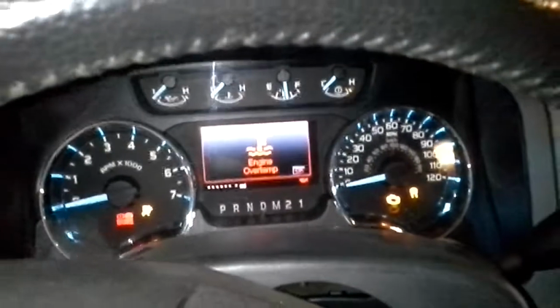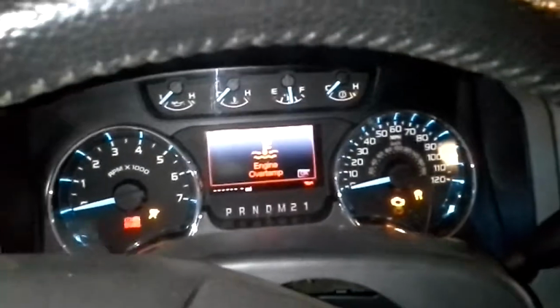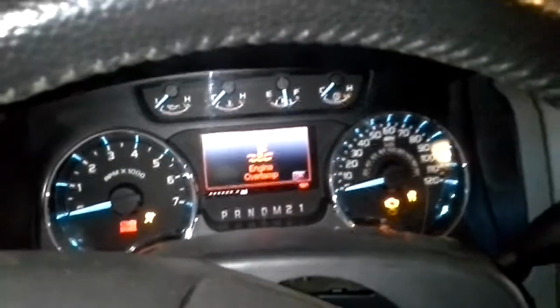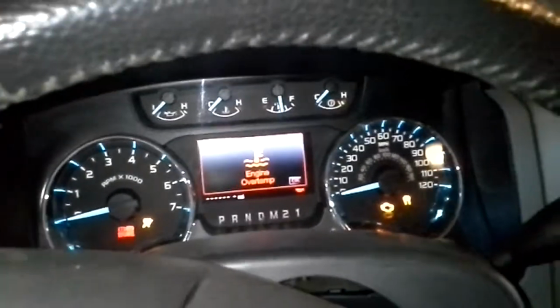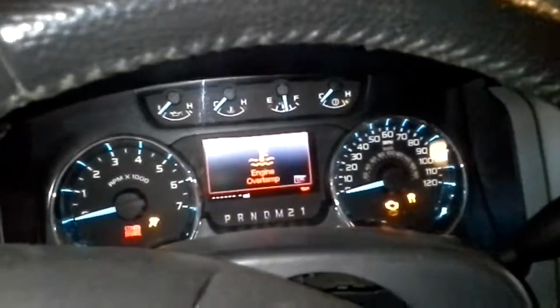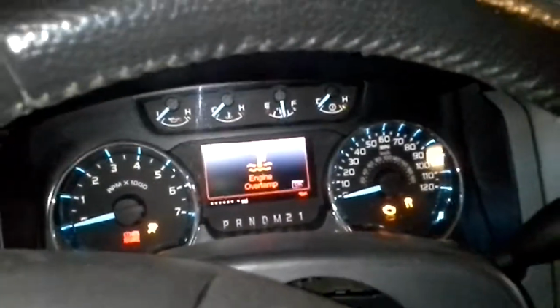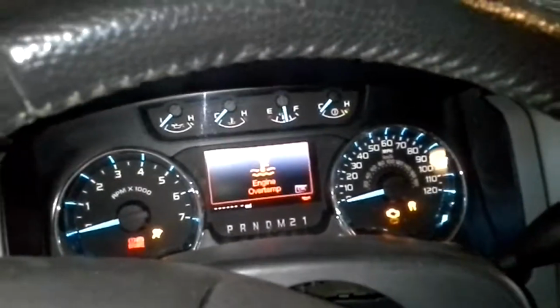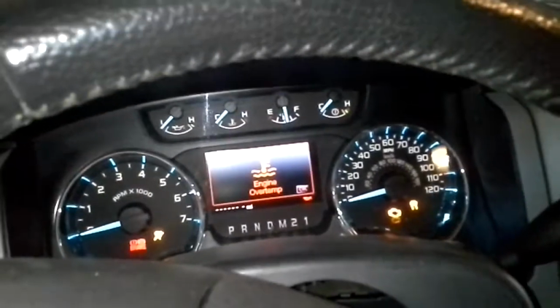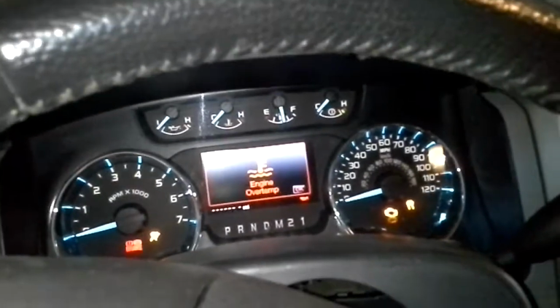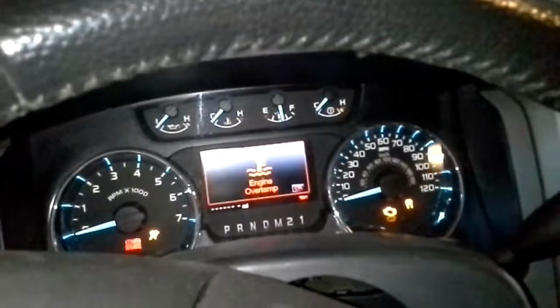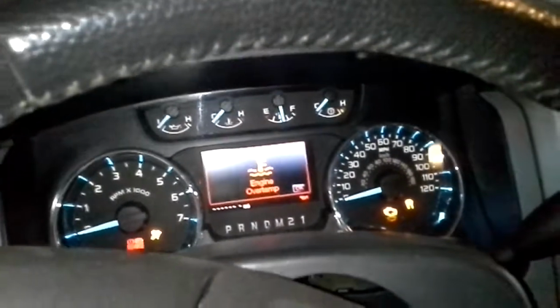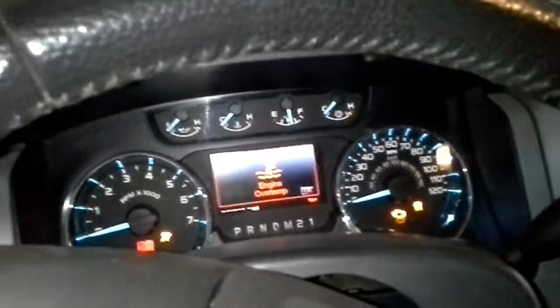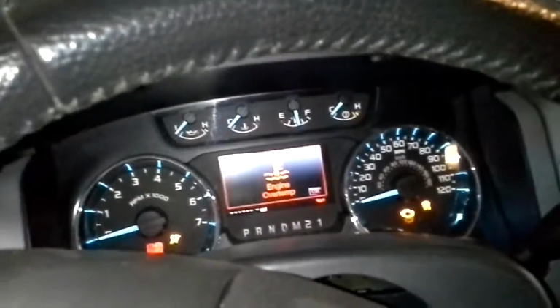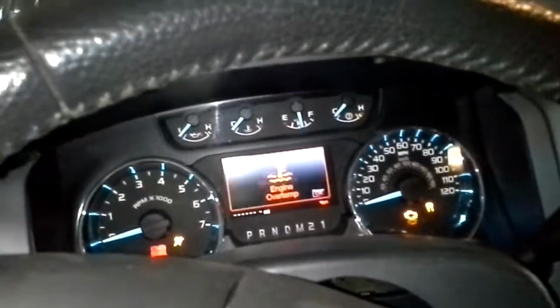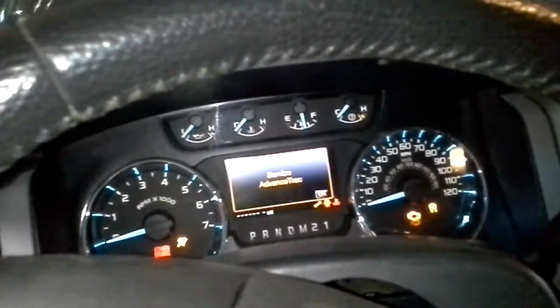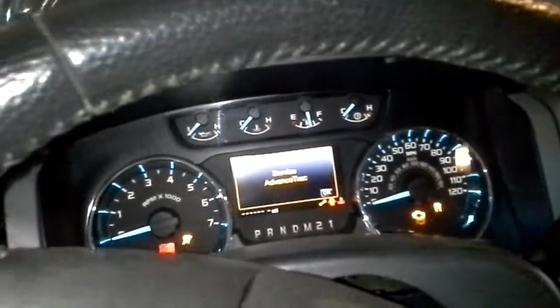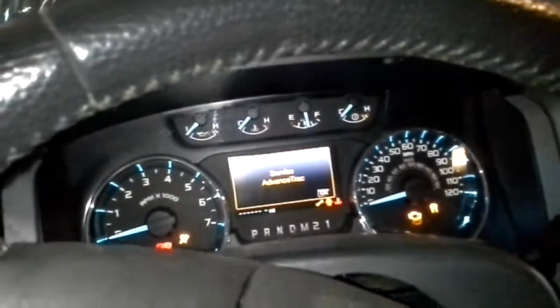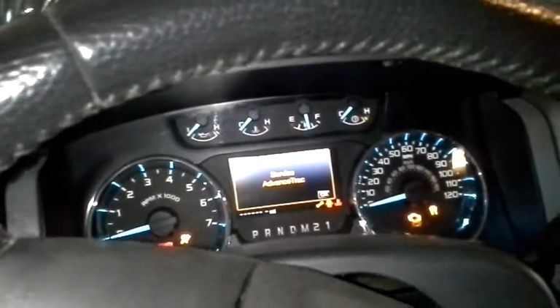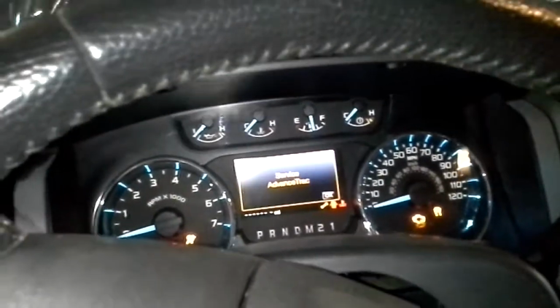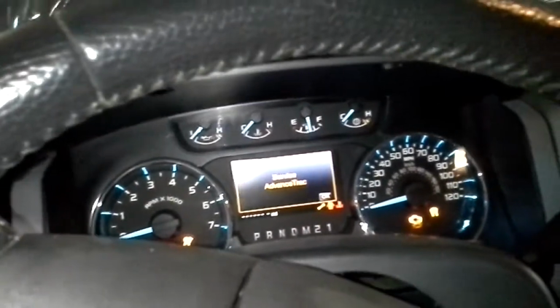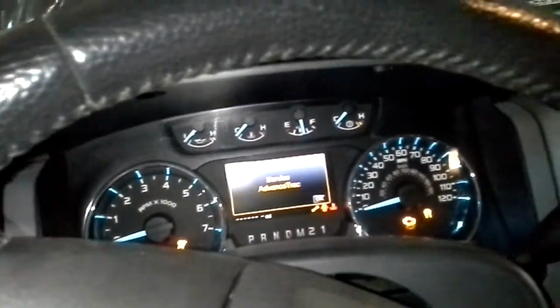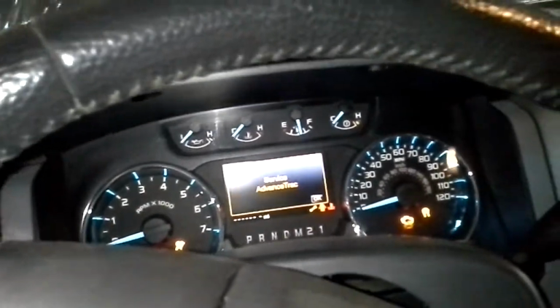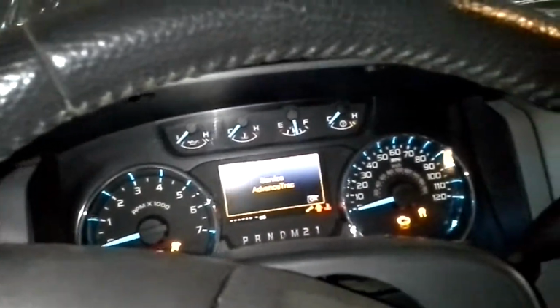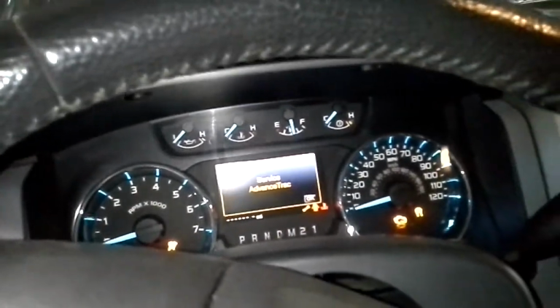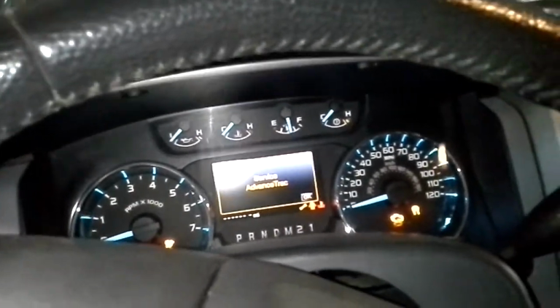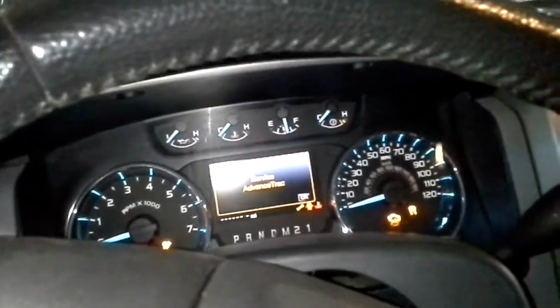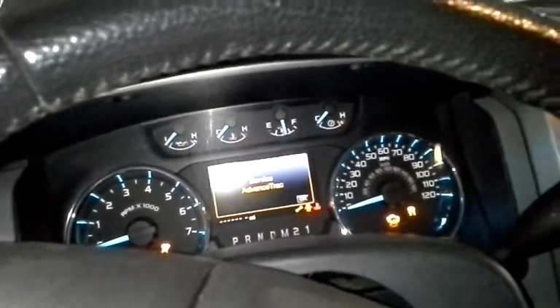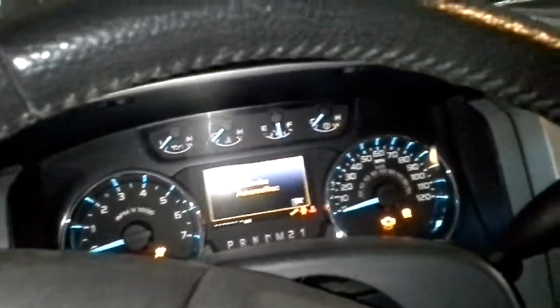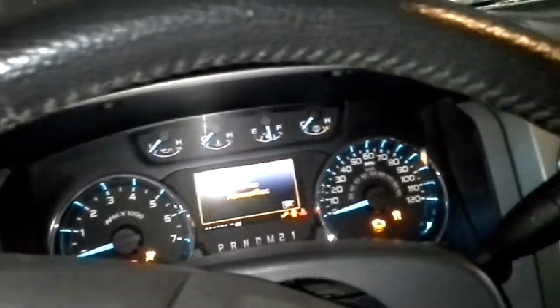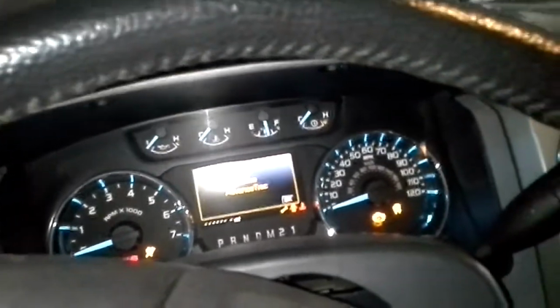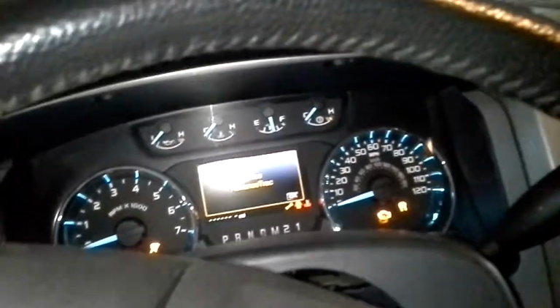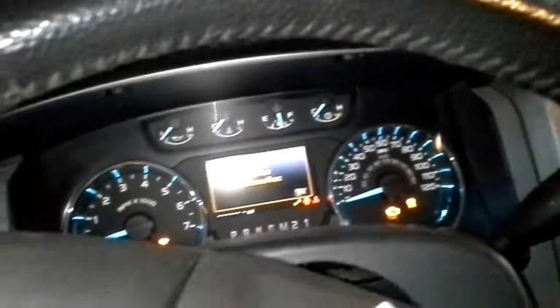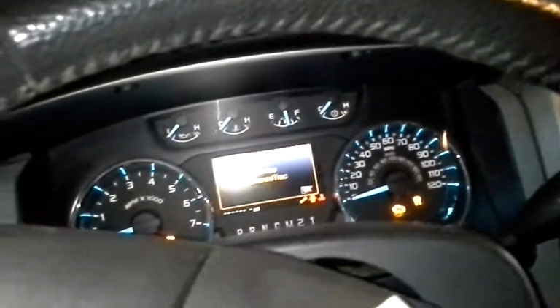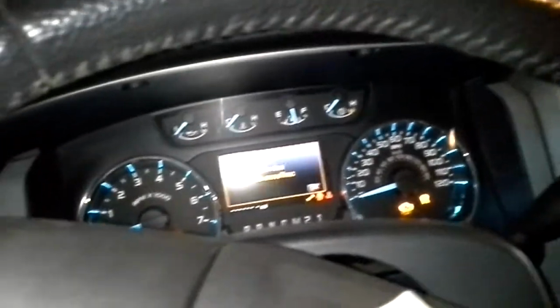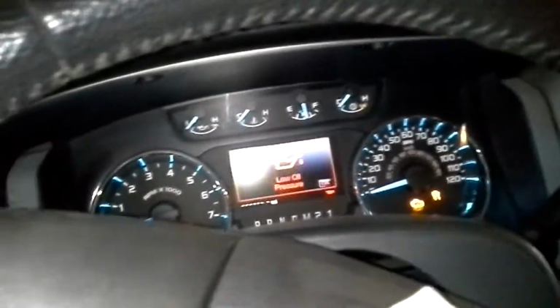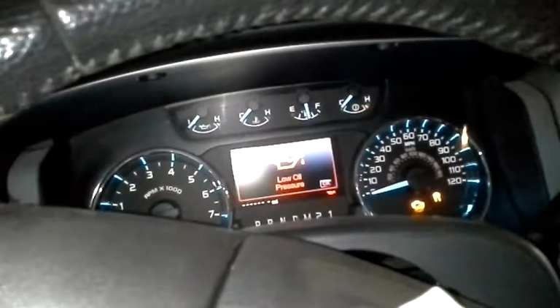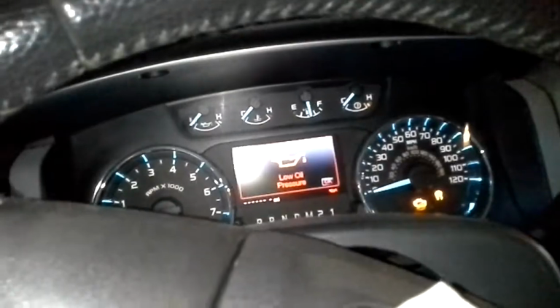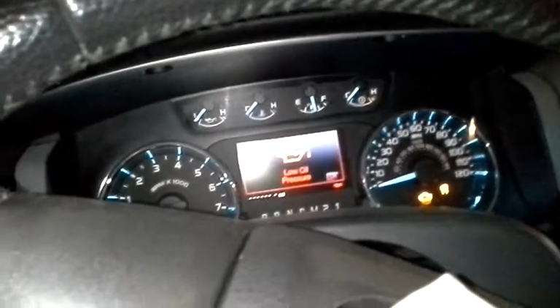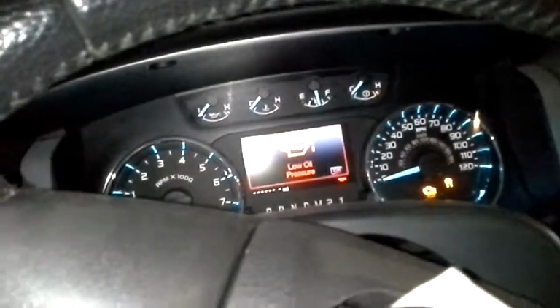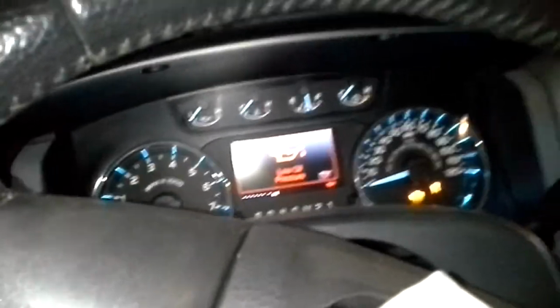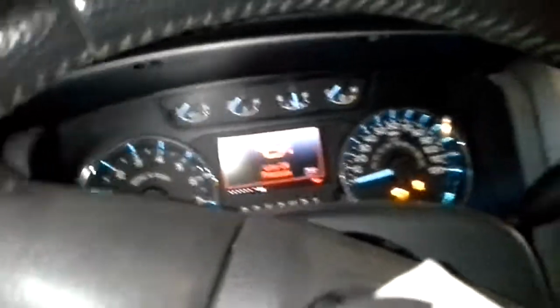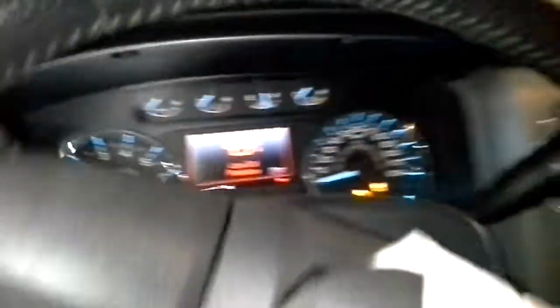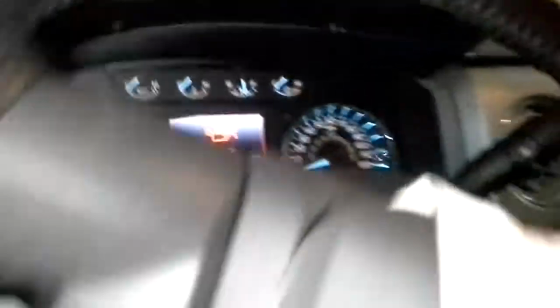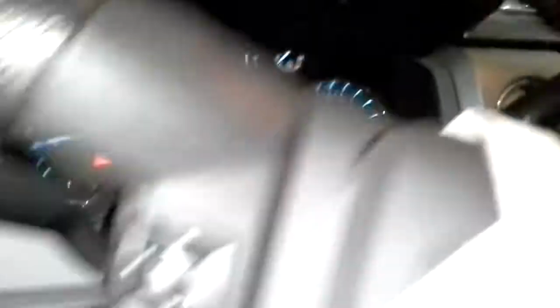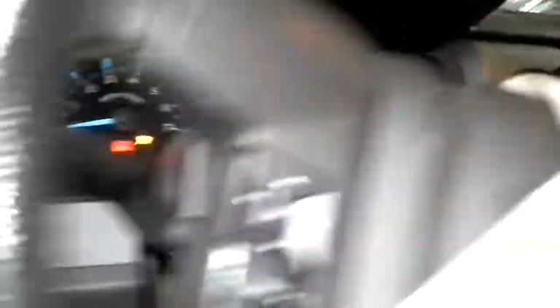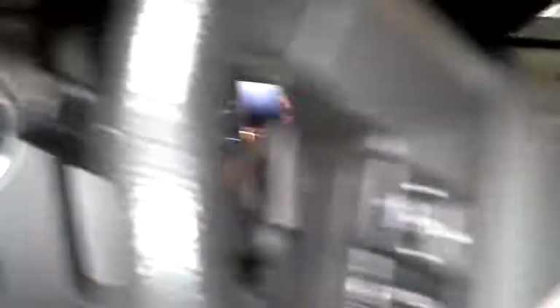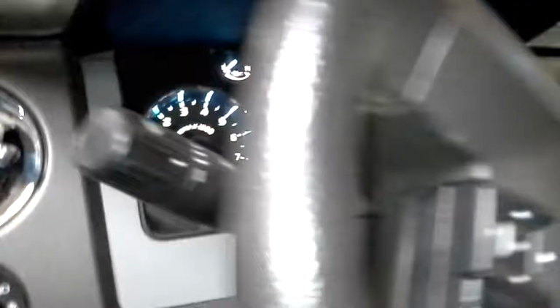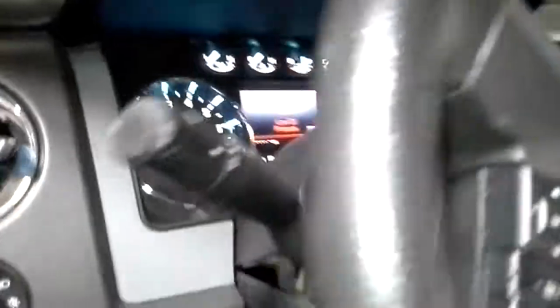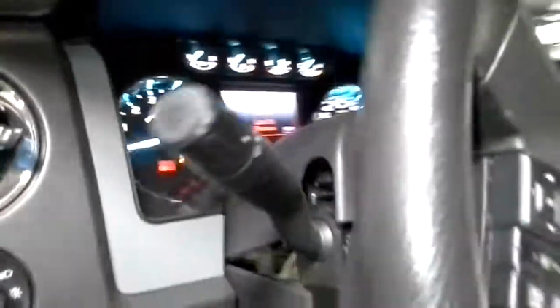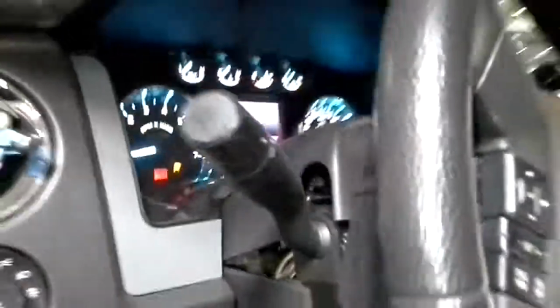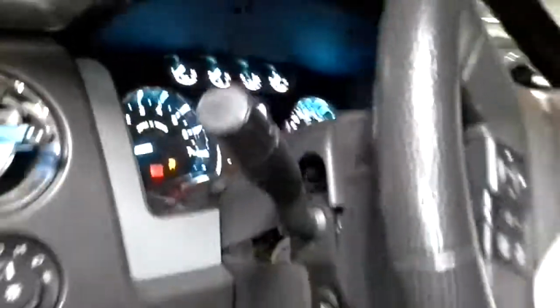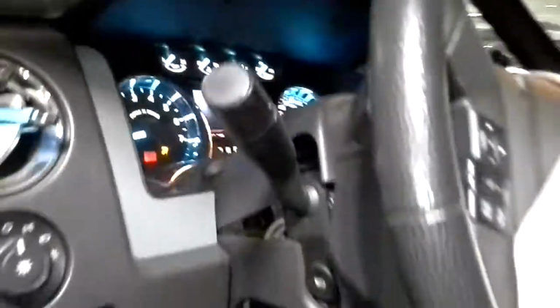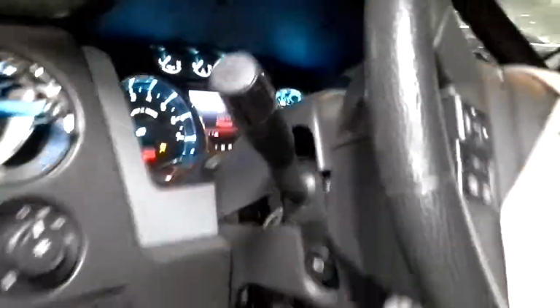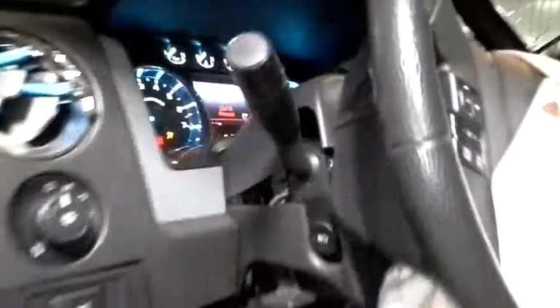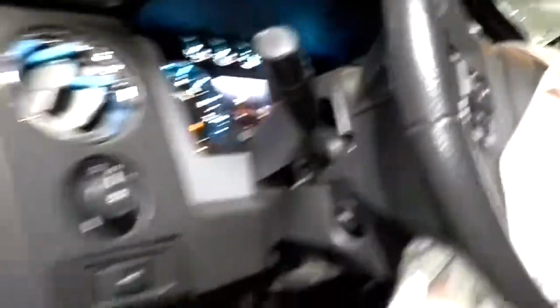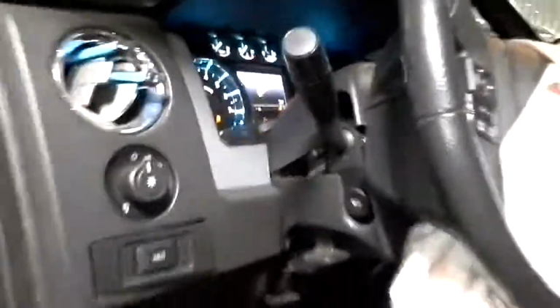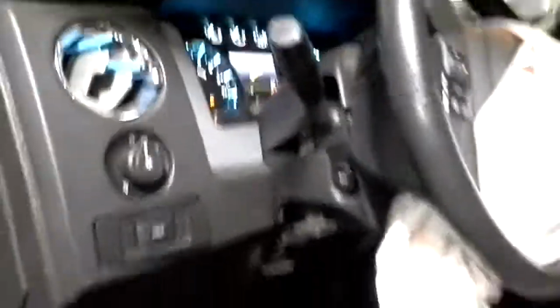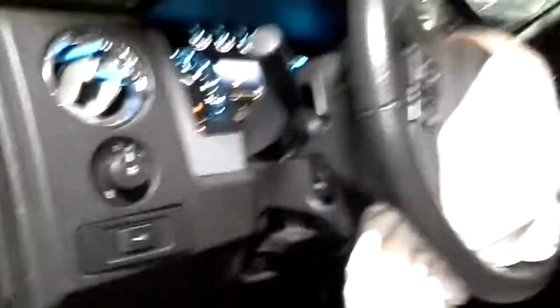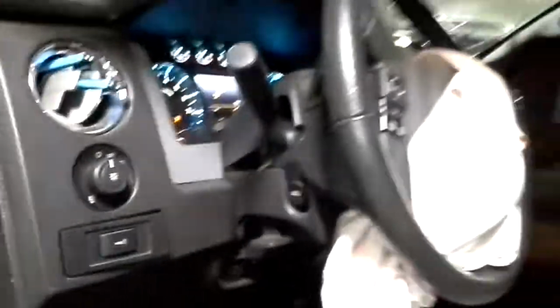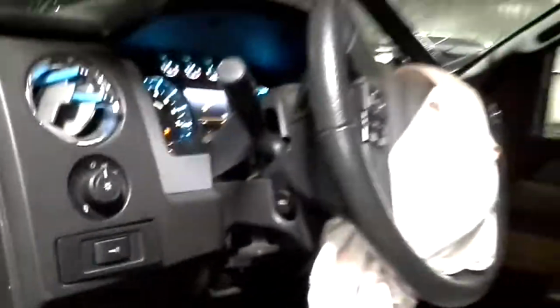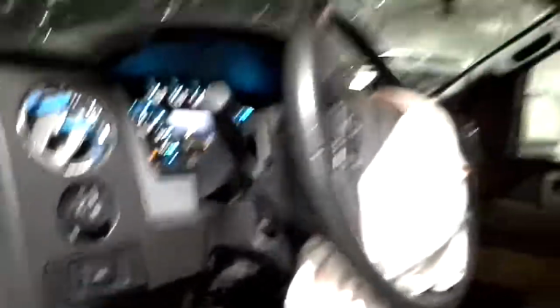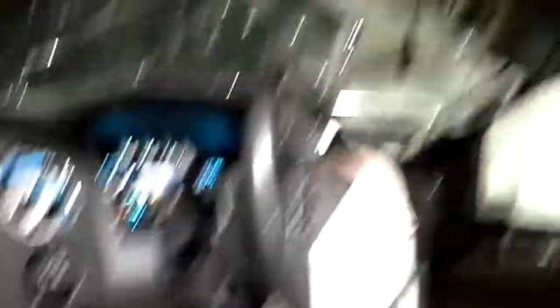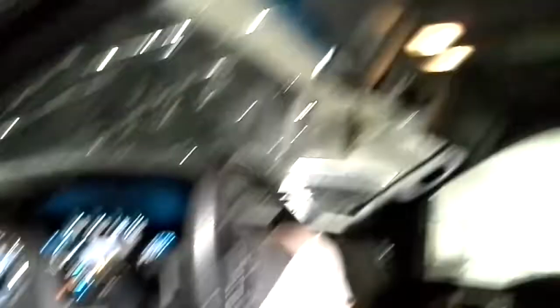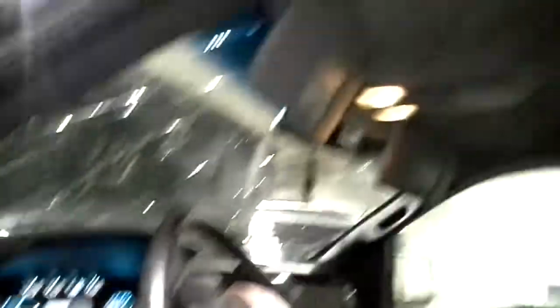Miles aren't lighting up, but it's 121,000.